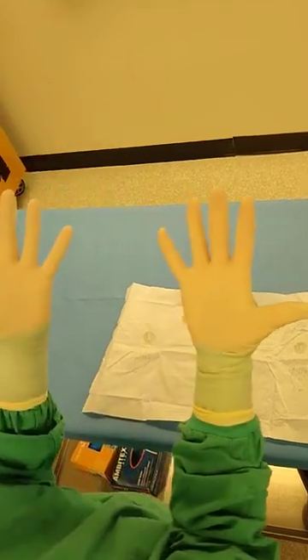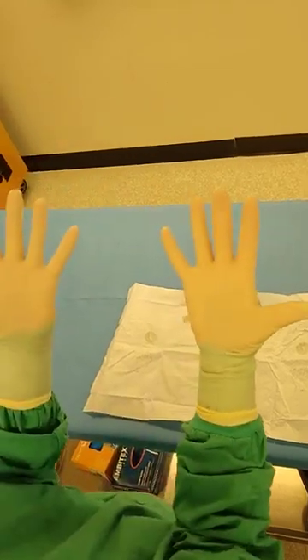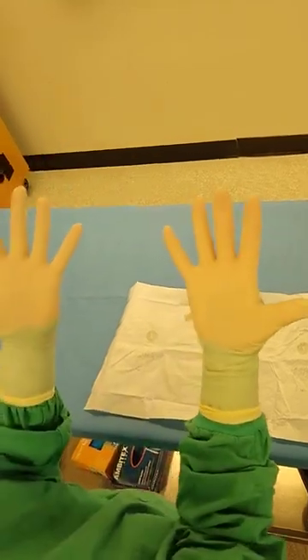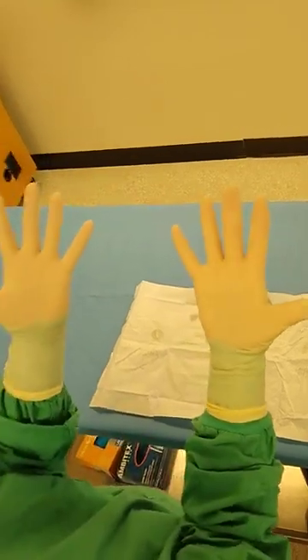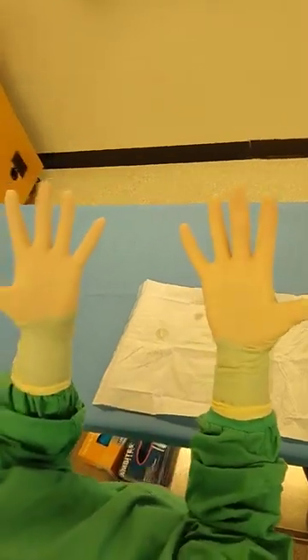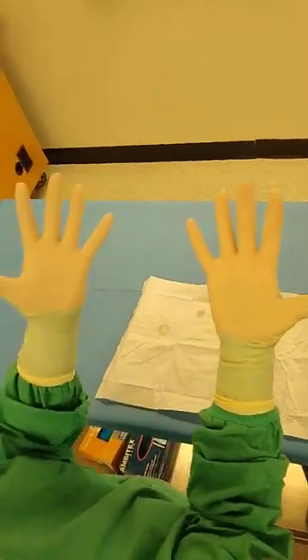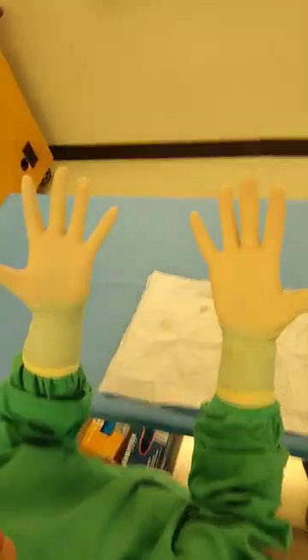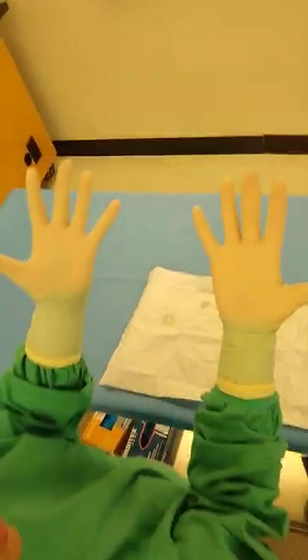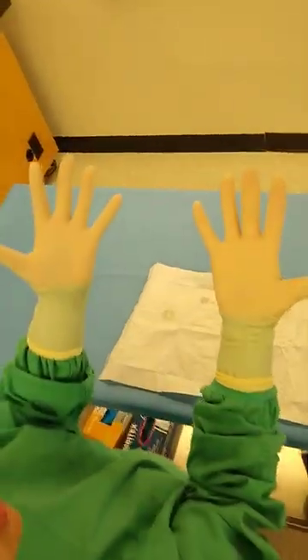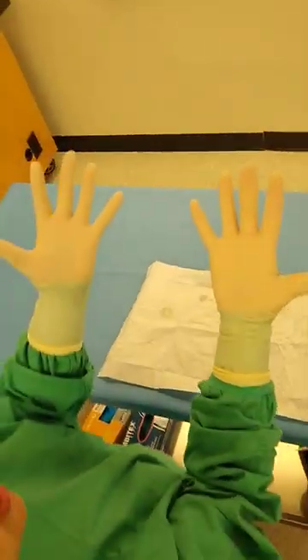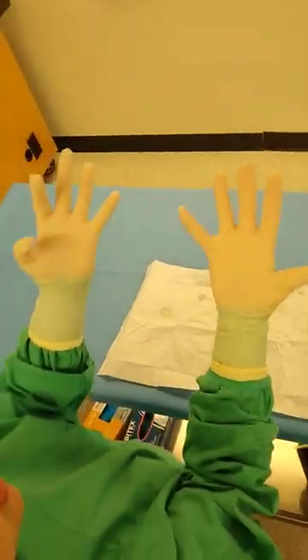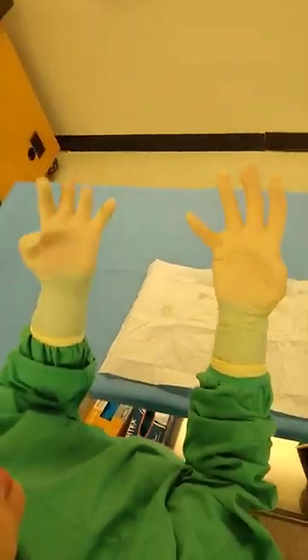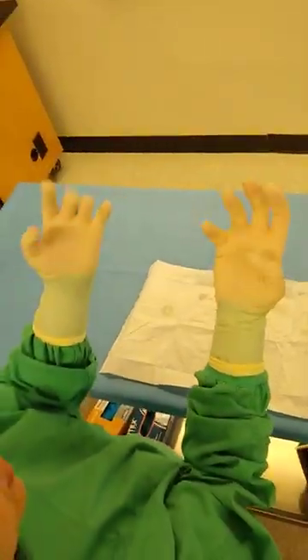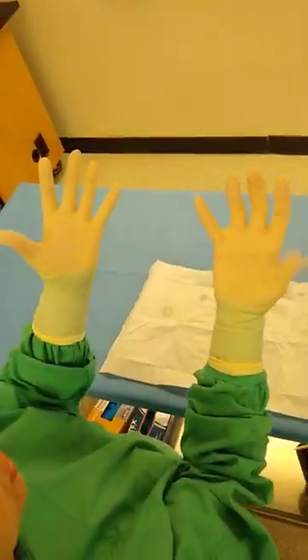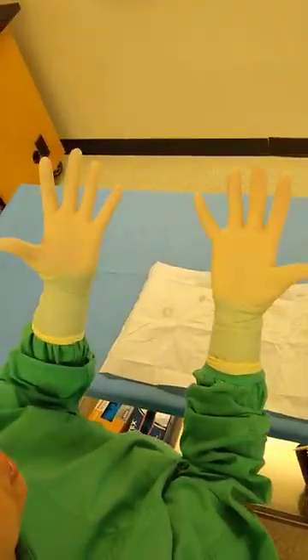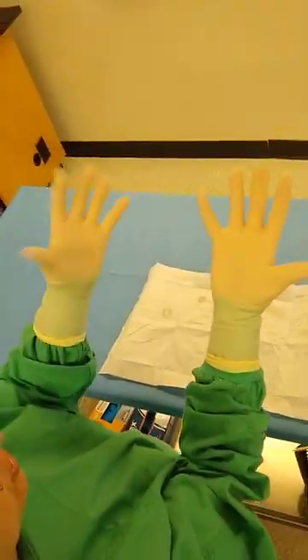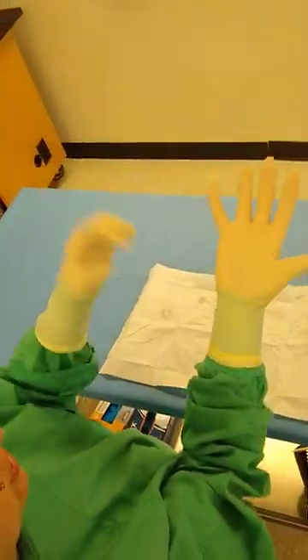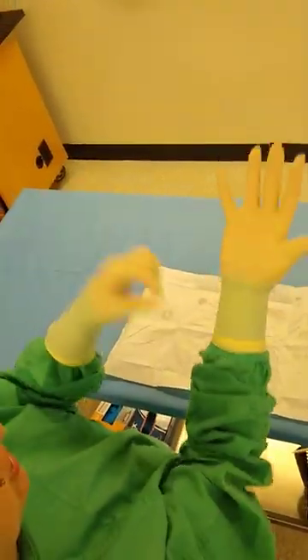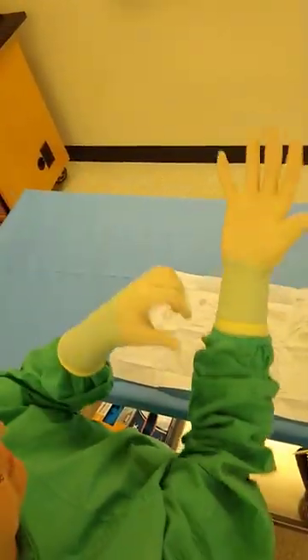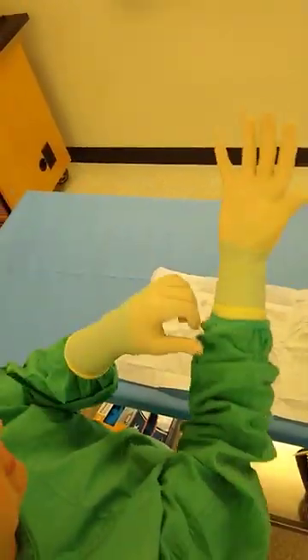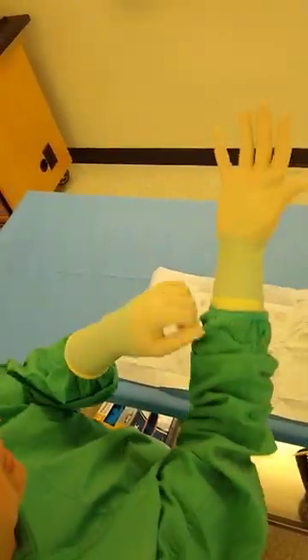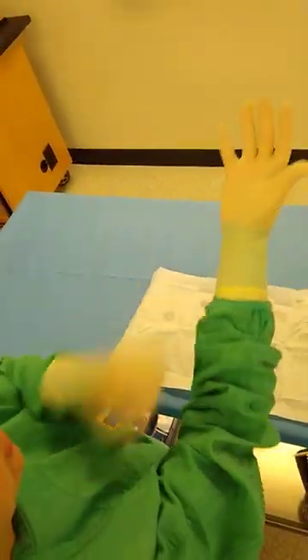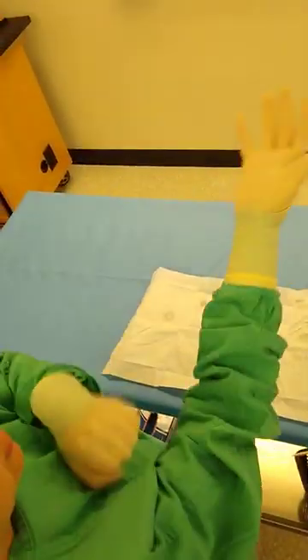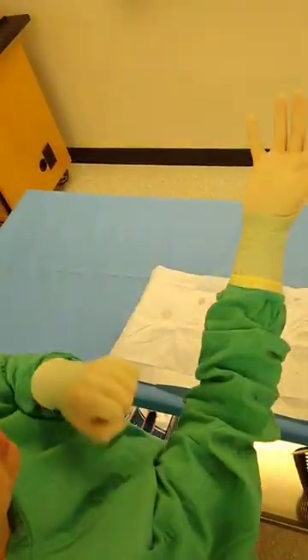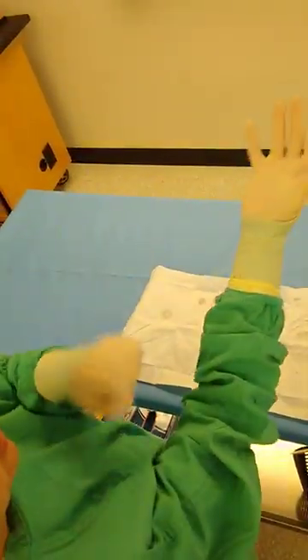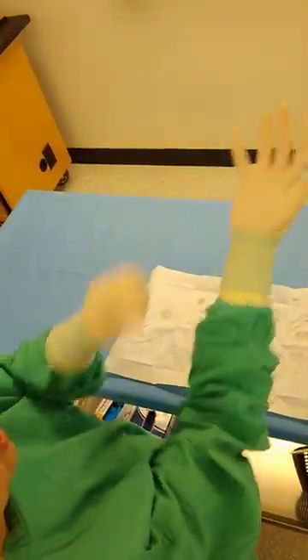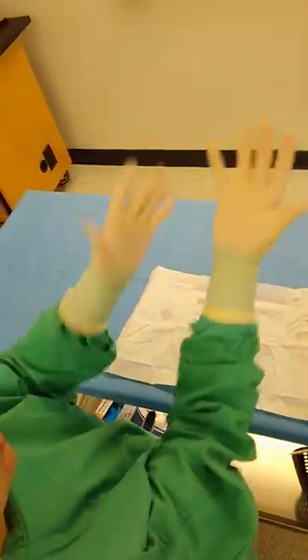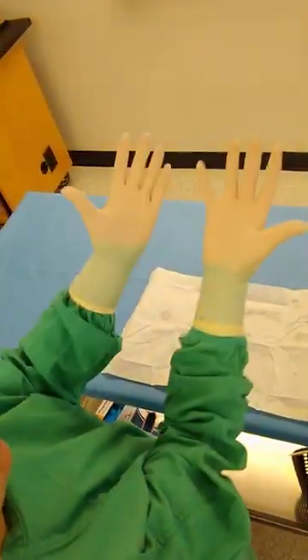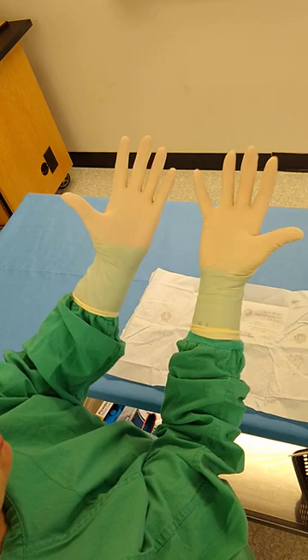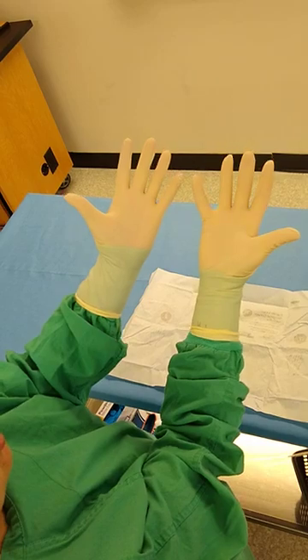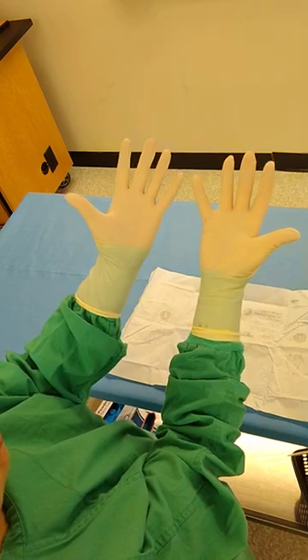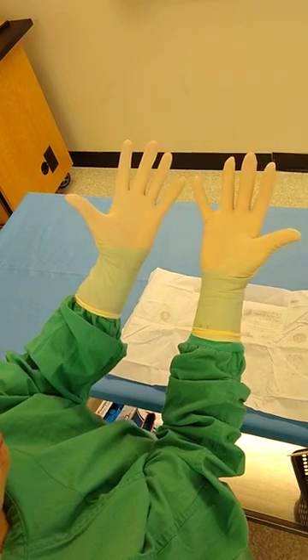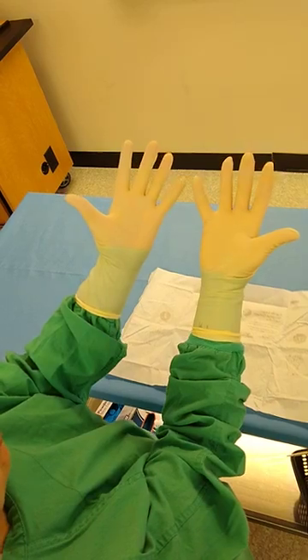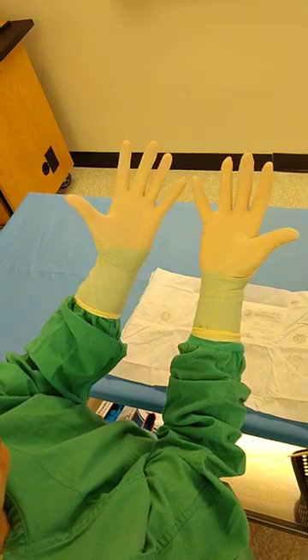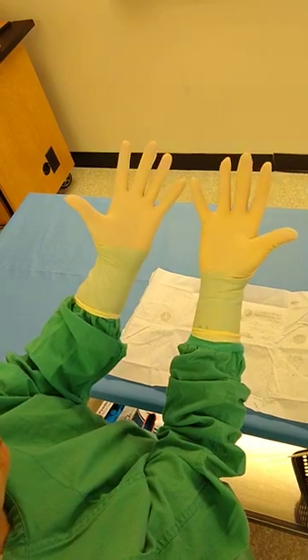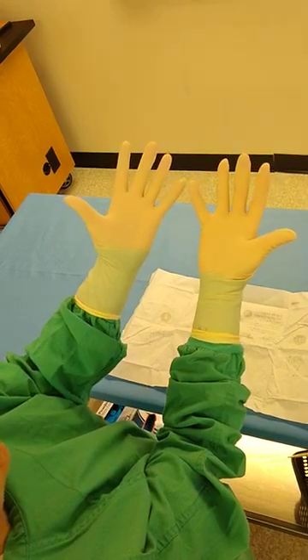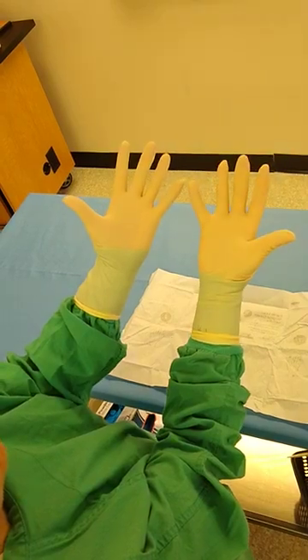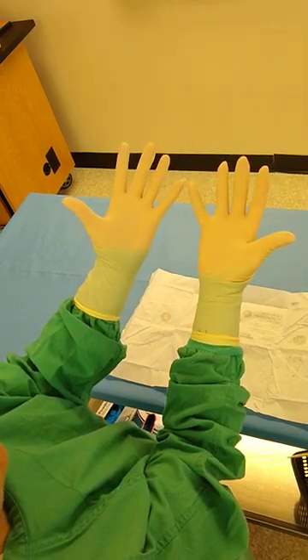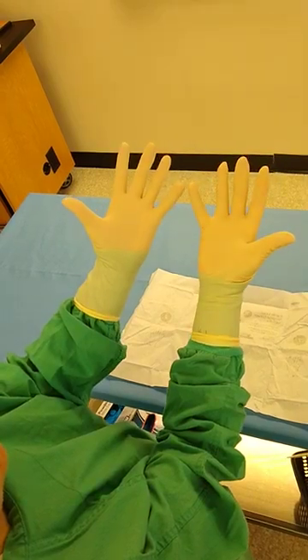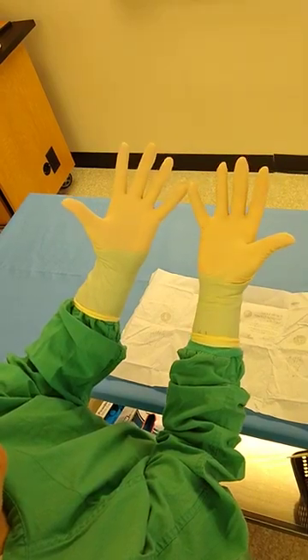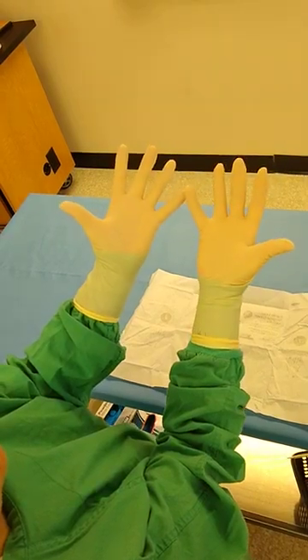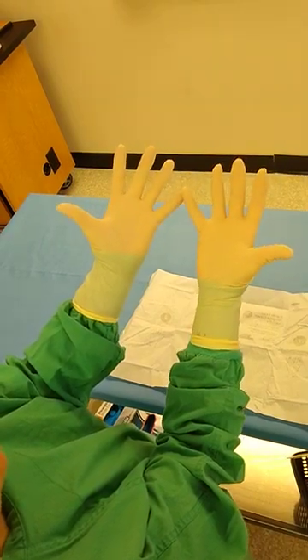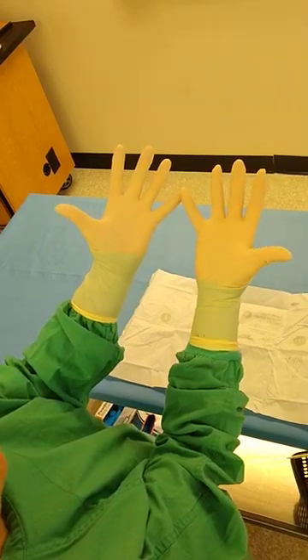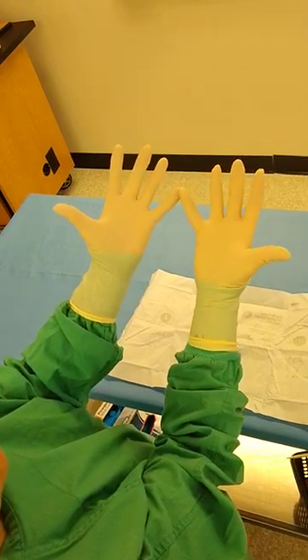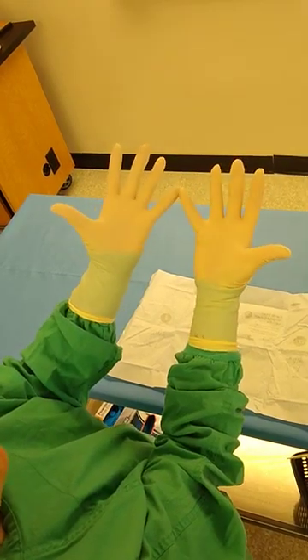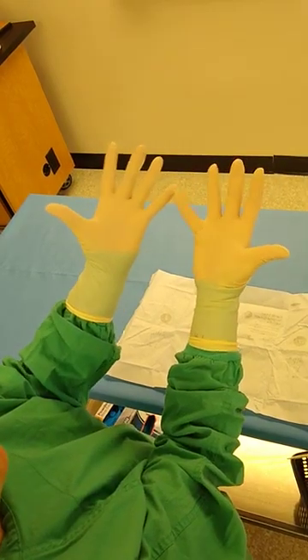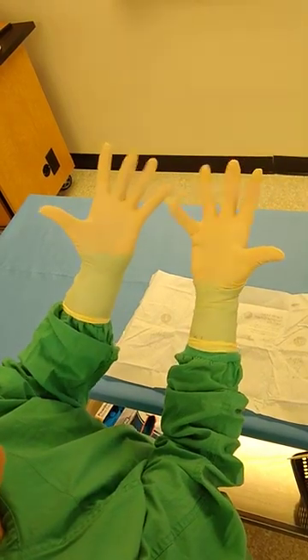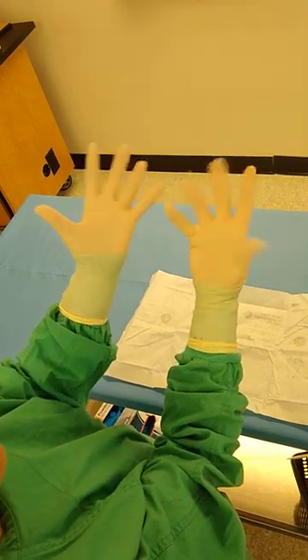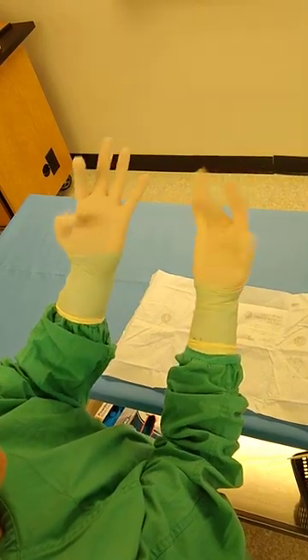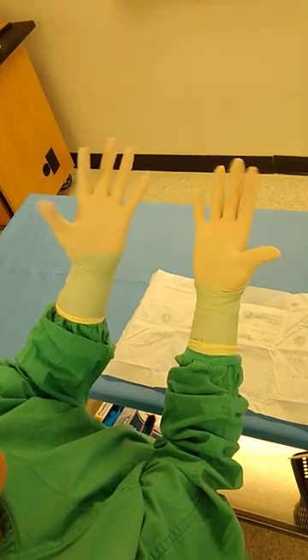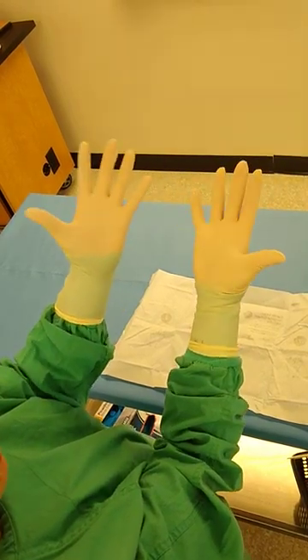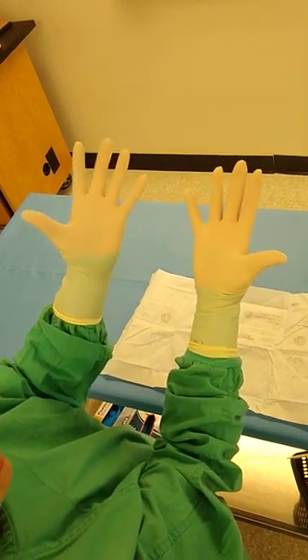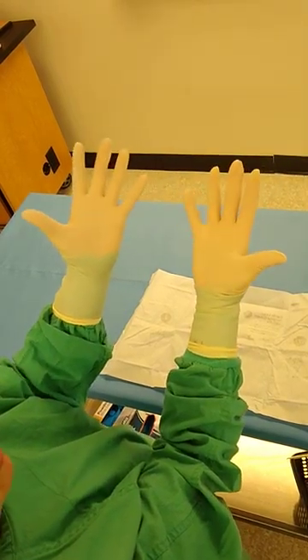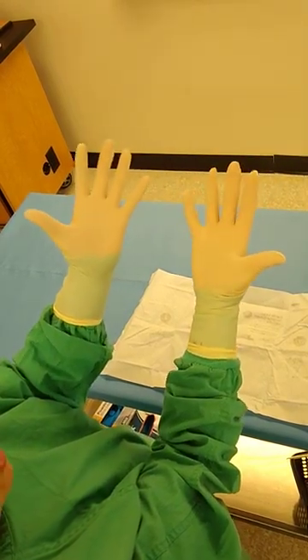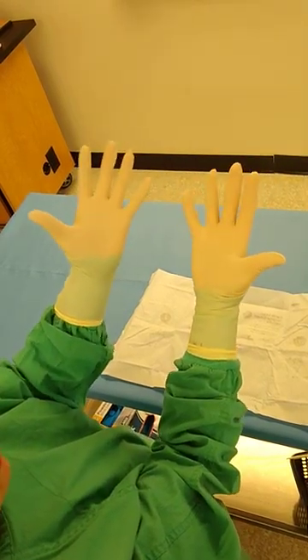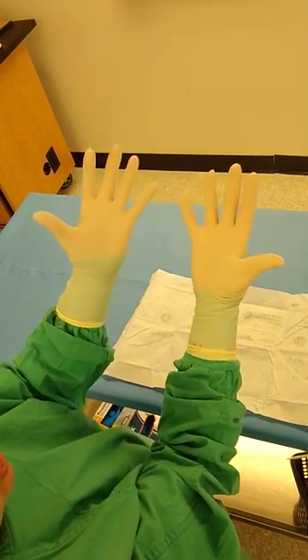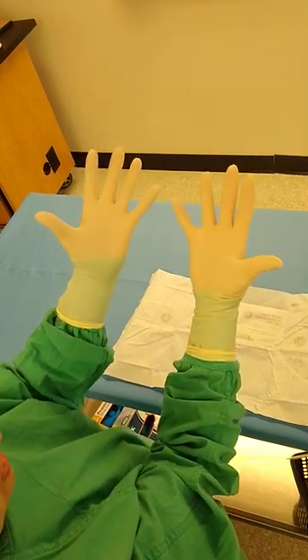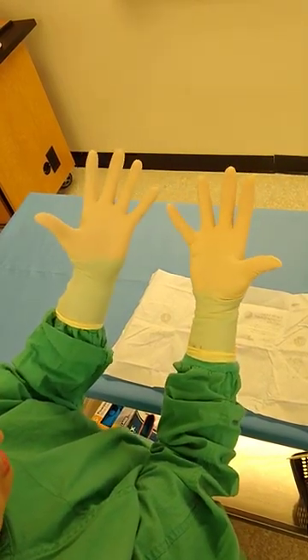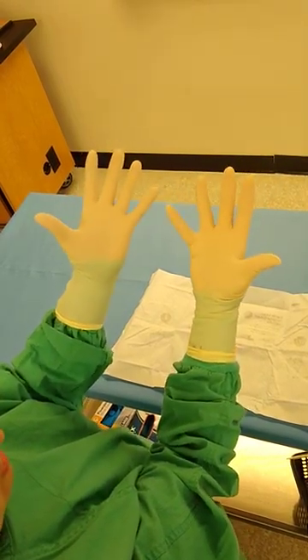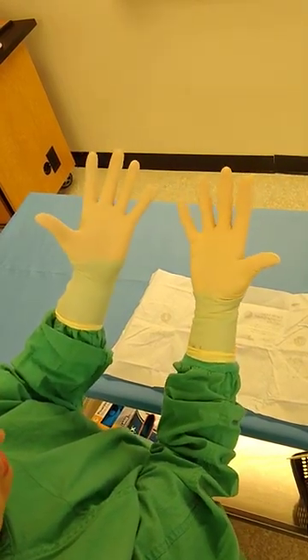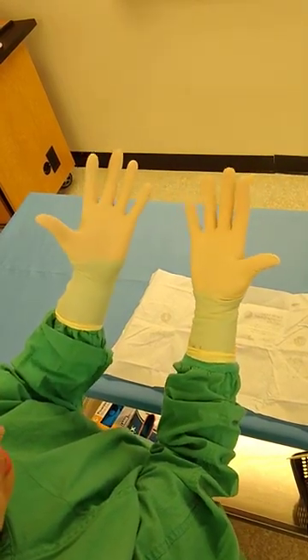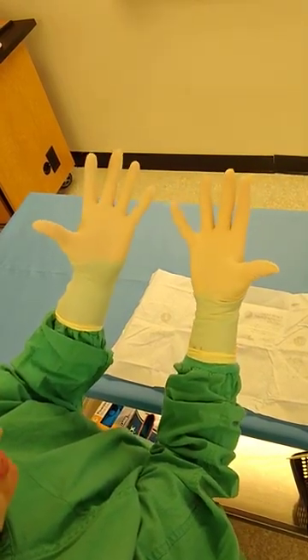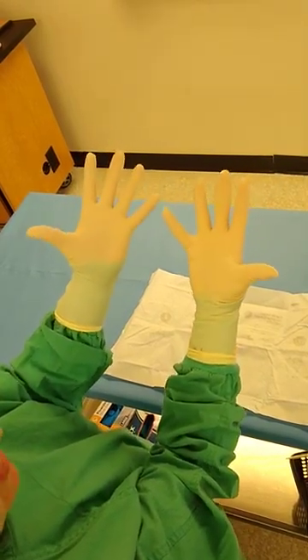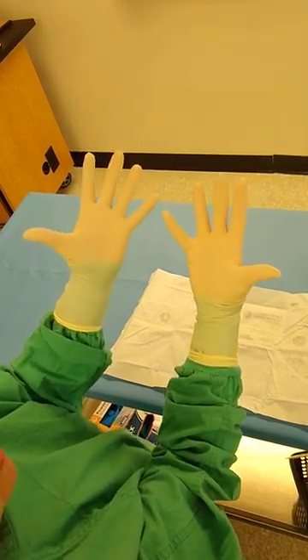You can adjust, but you want to keep your cuff inside your glove. If you accidentally pull your cuff out, you have to start over. If you rip your gloves, you have to start over as well.